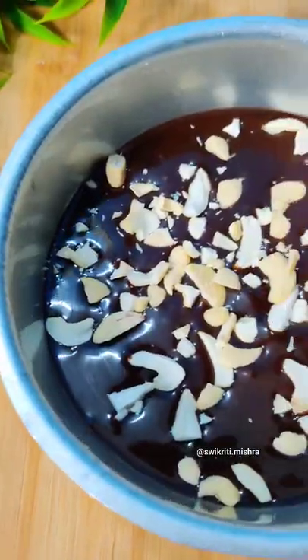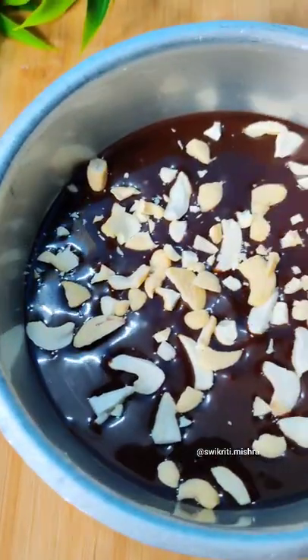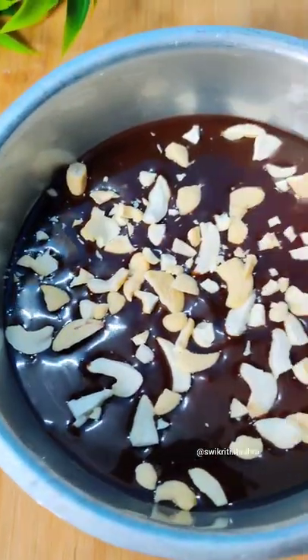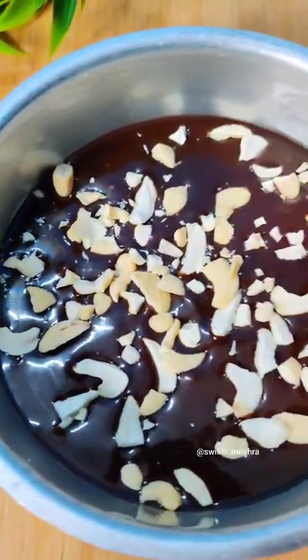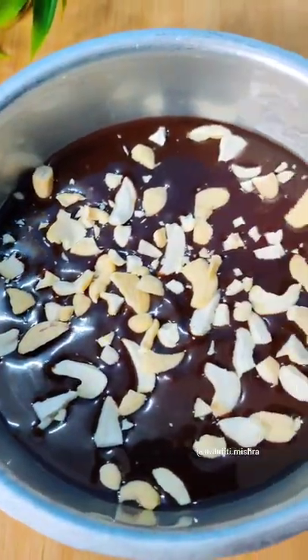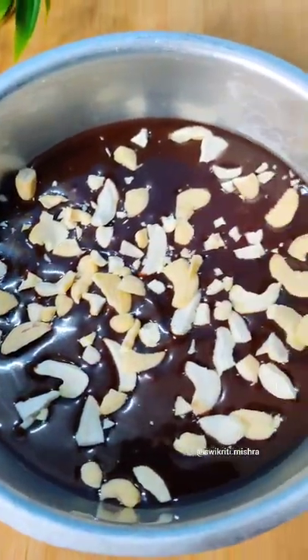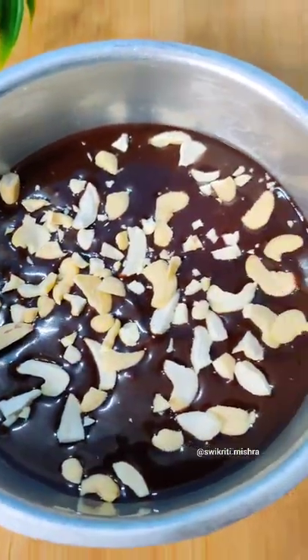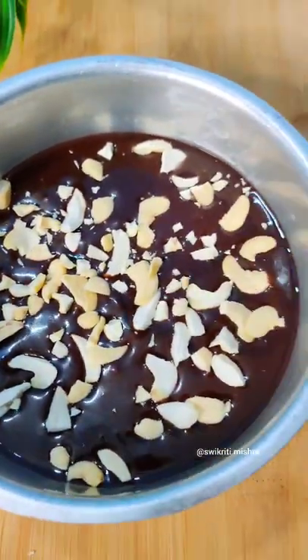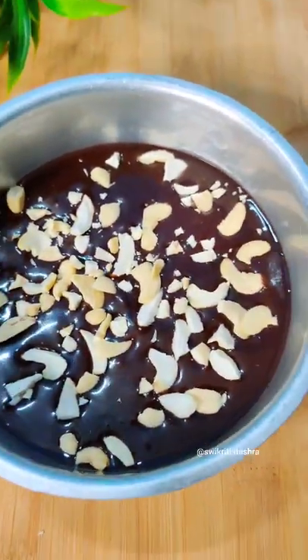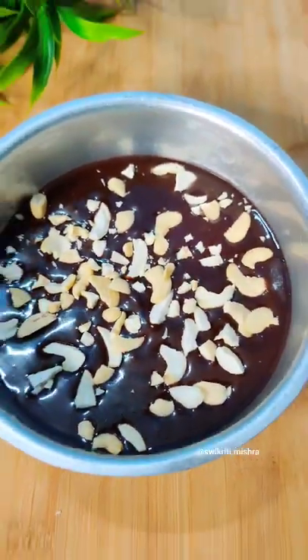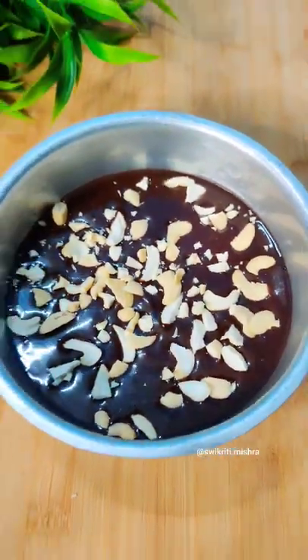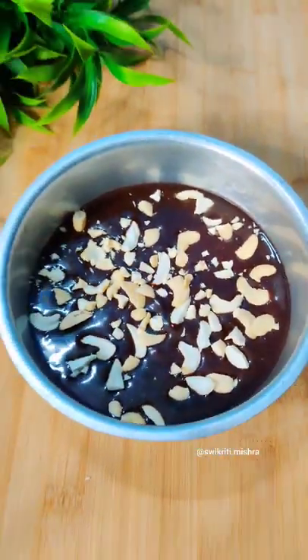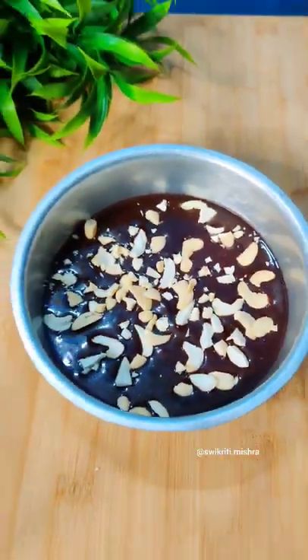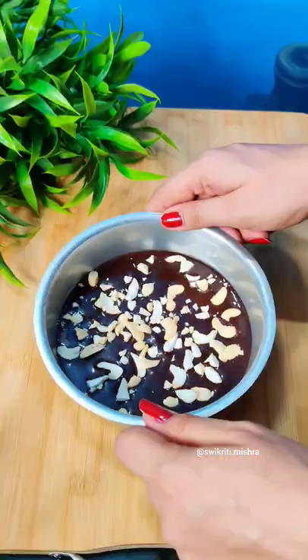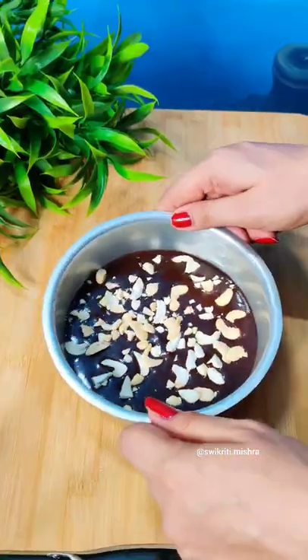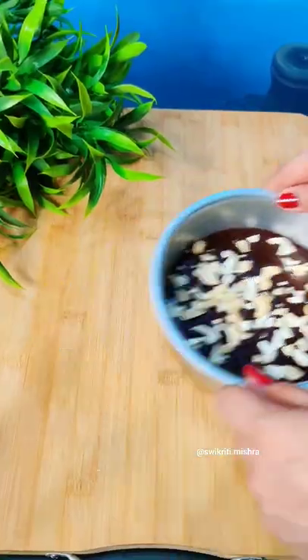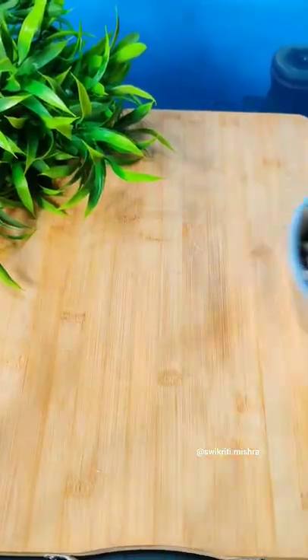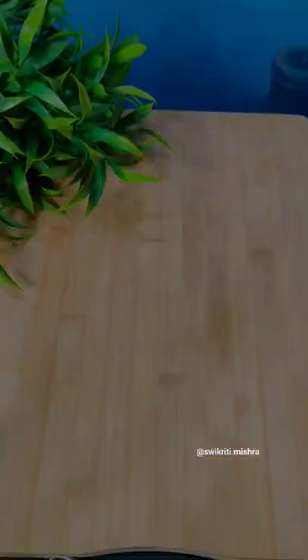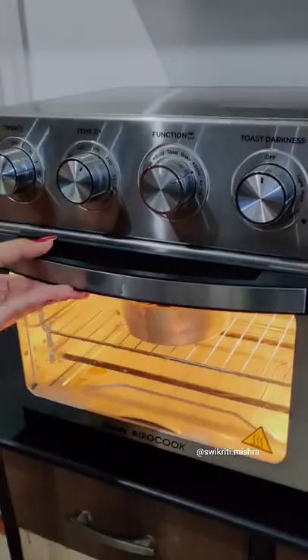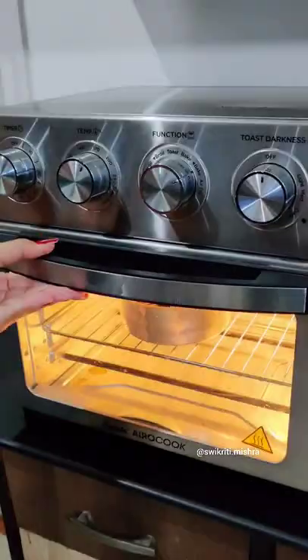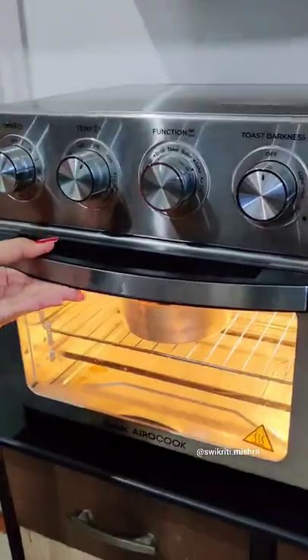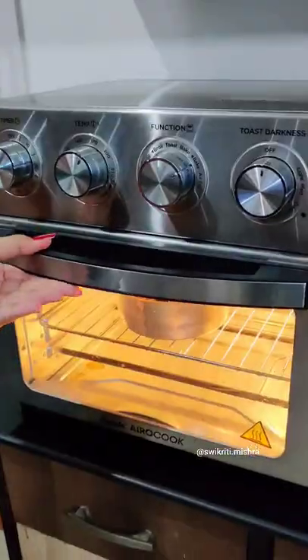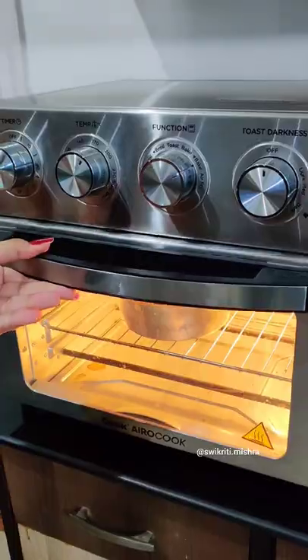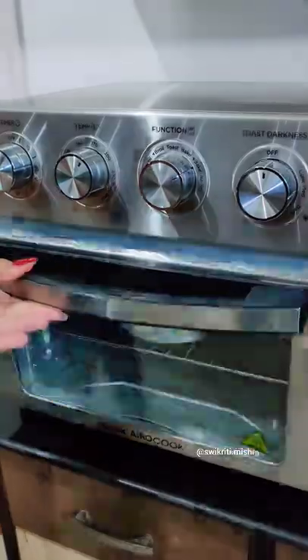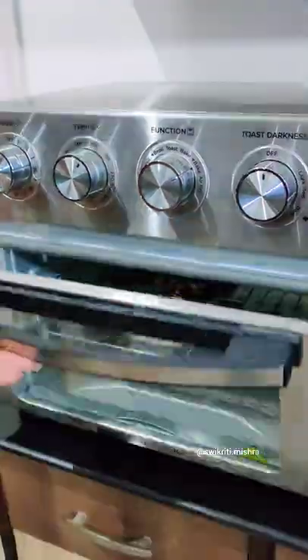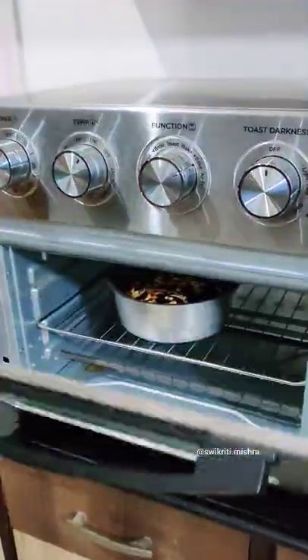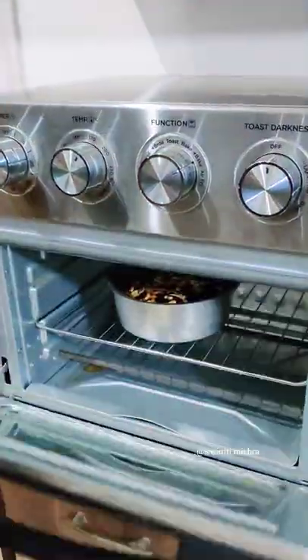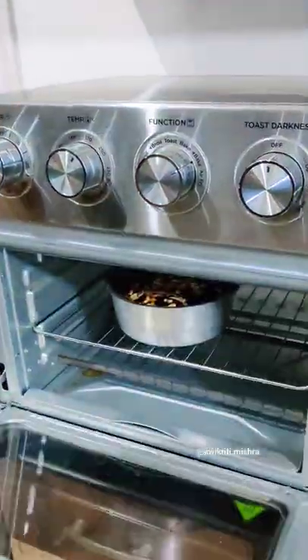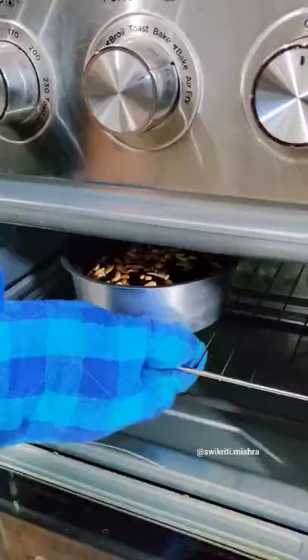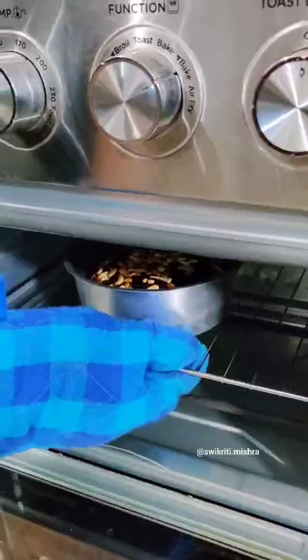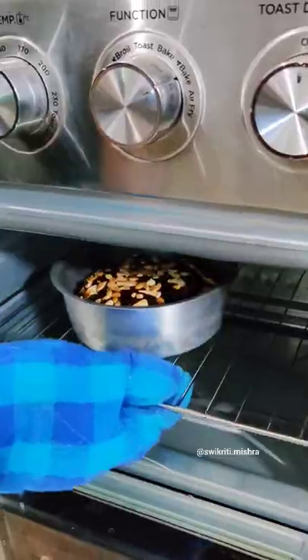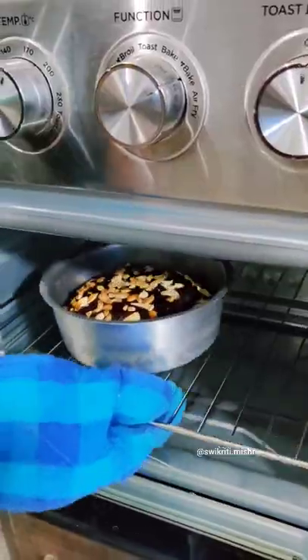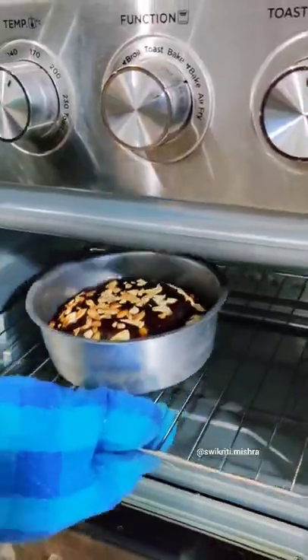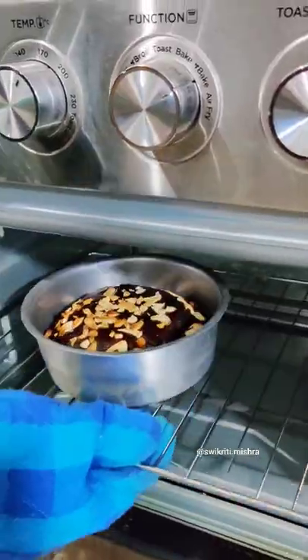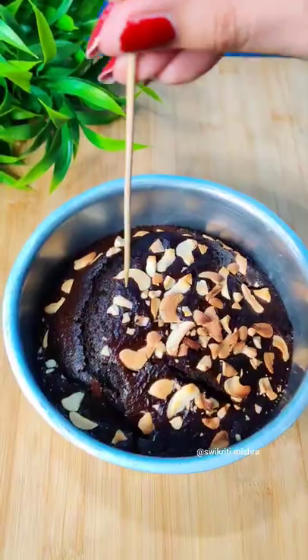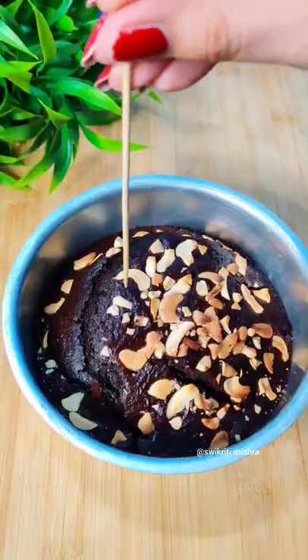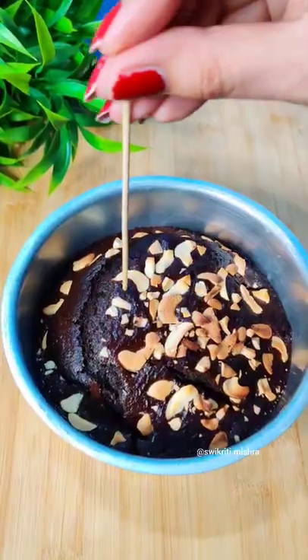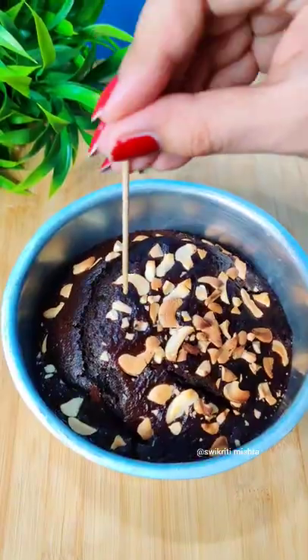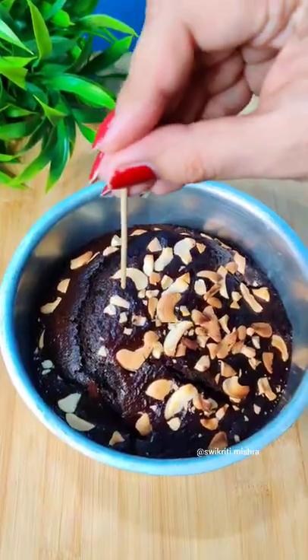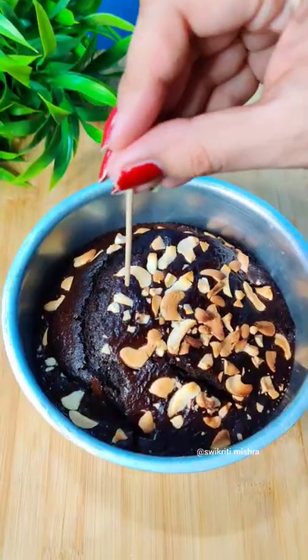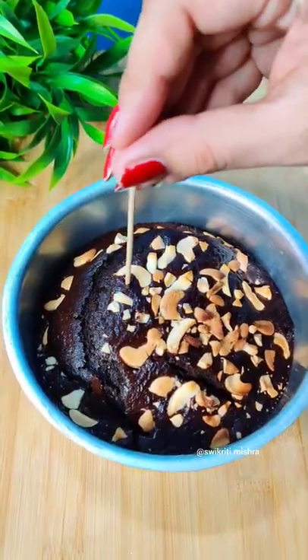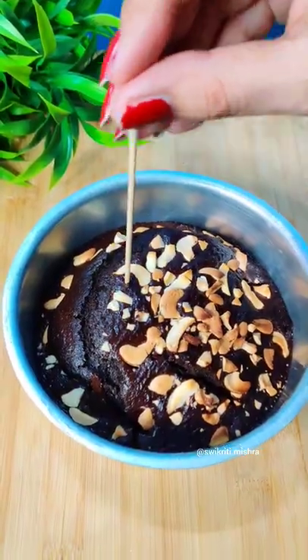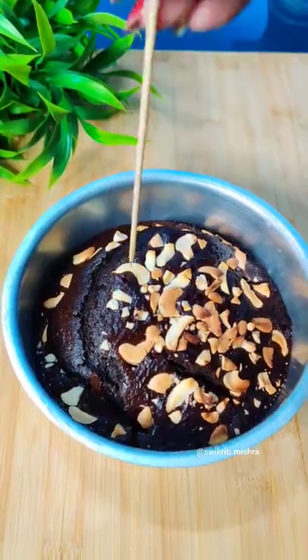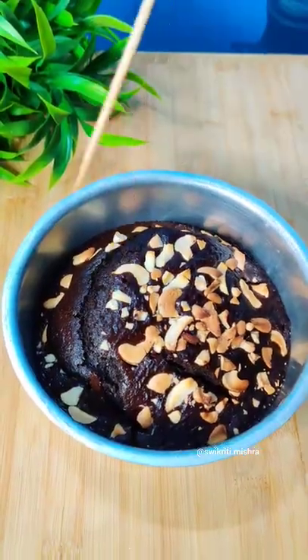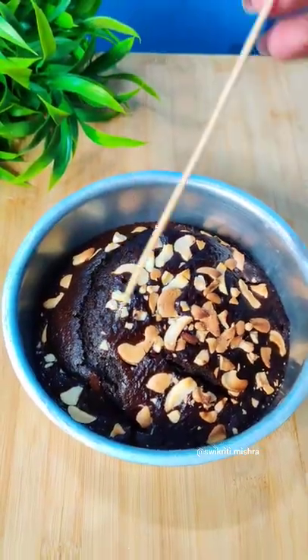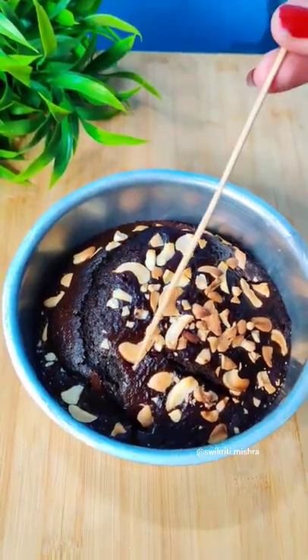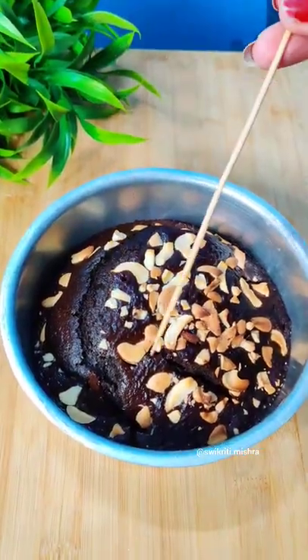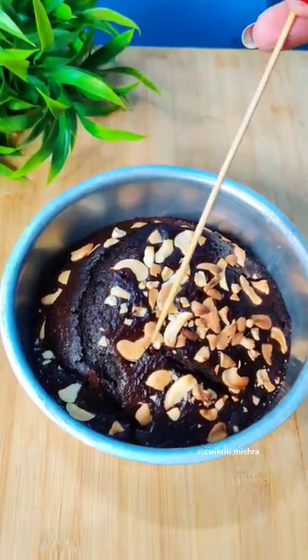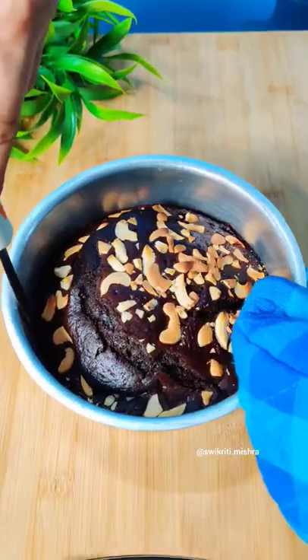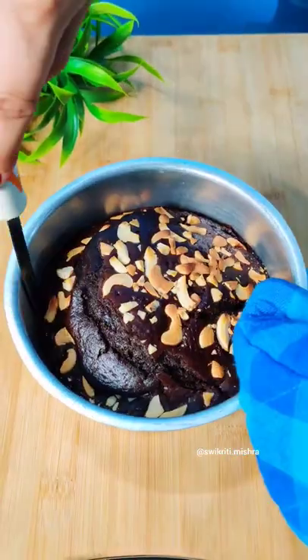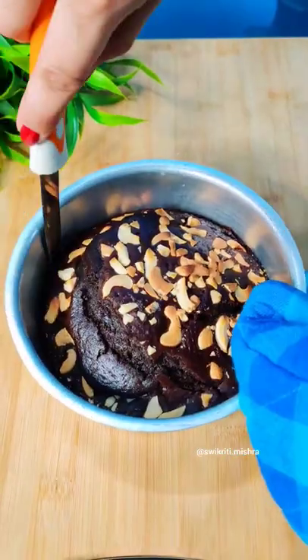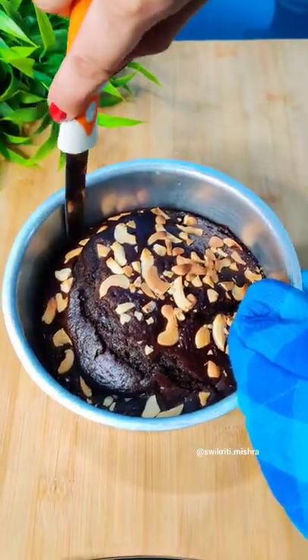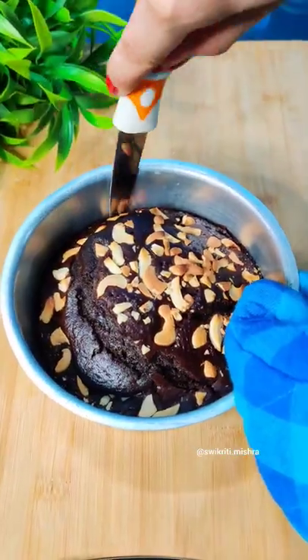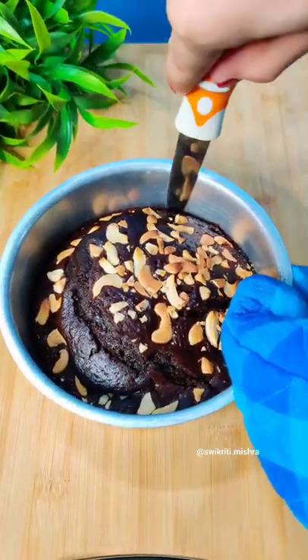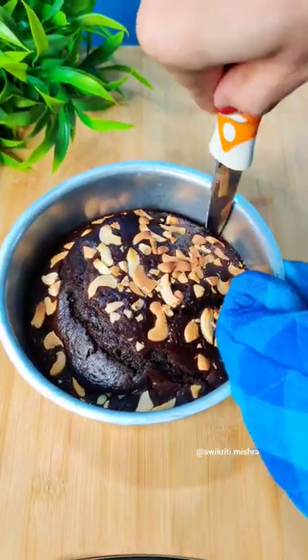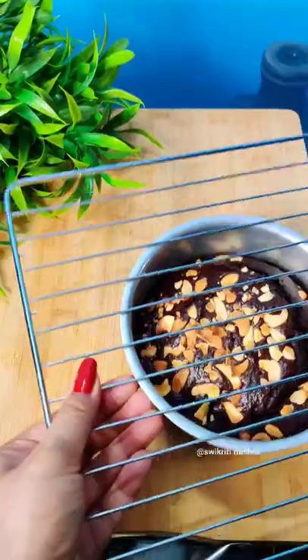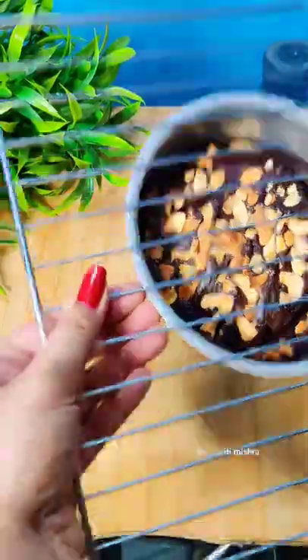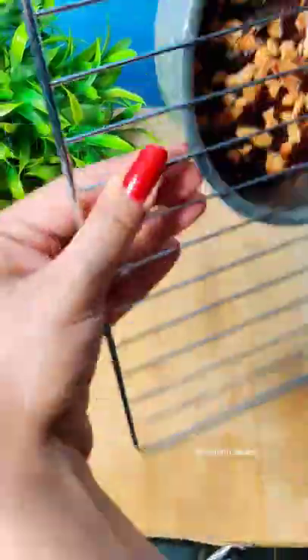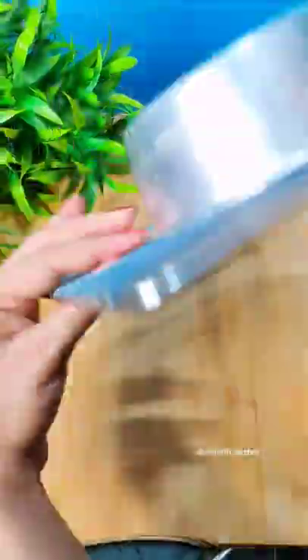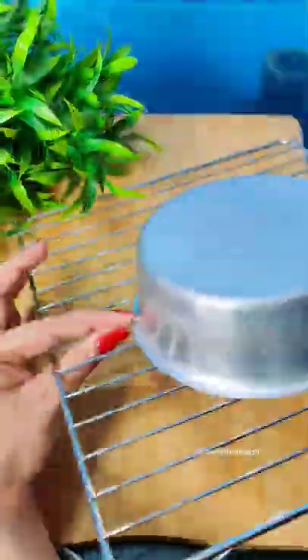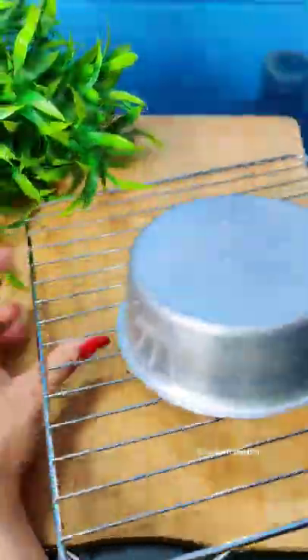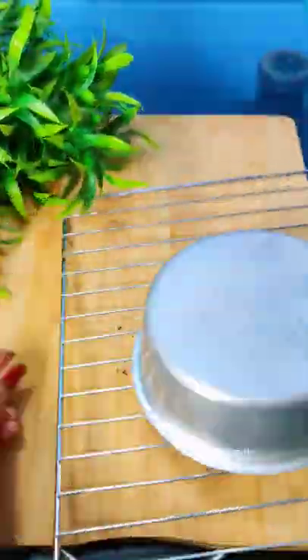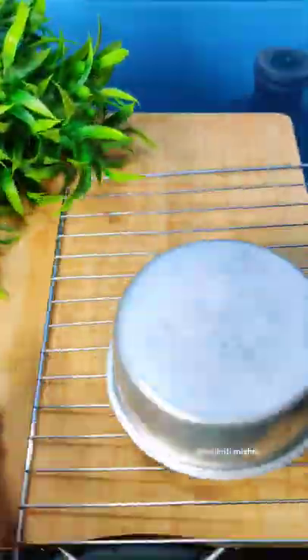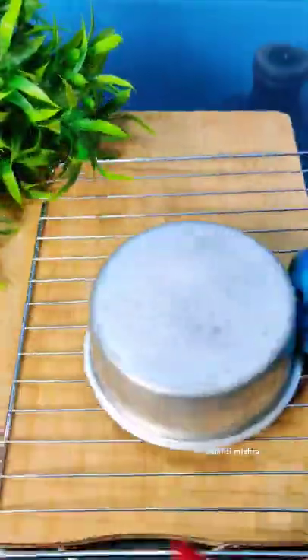We baked it for 20-30 minutes and look at that, how good it looks.